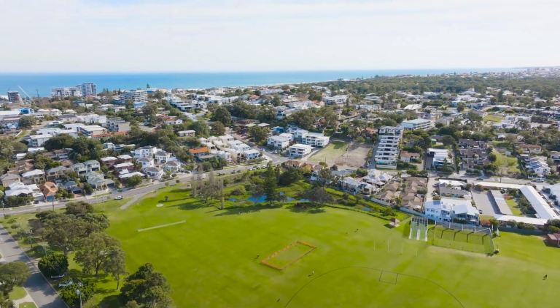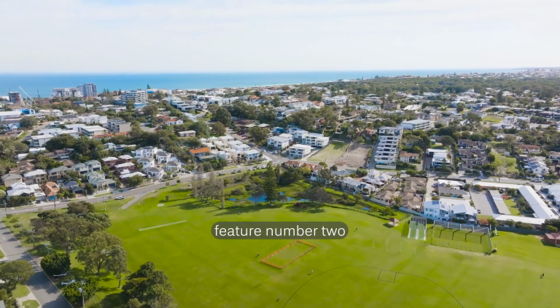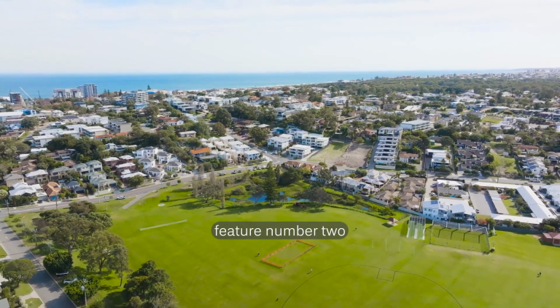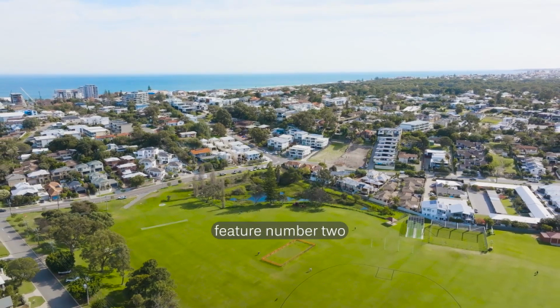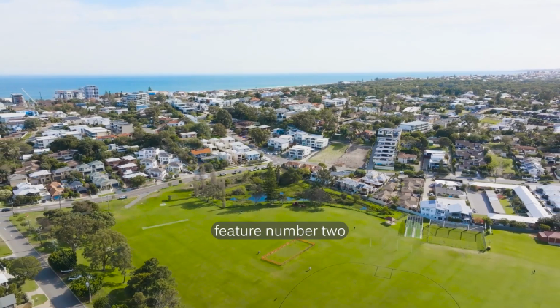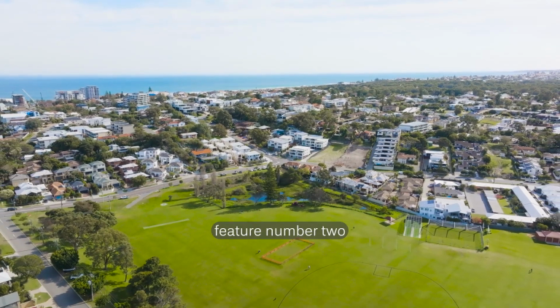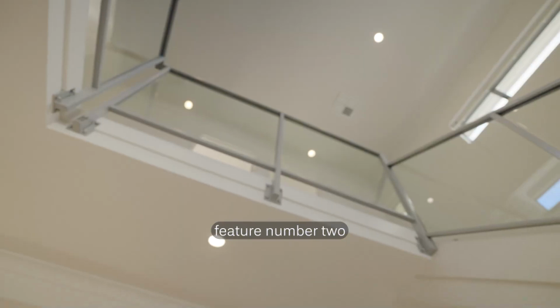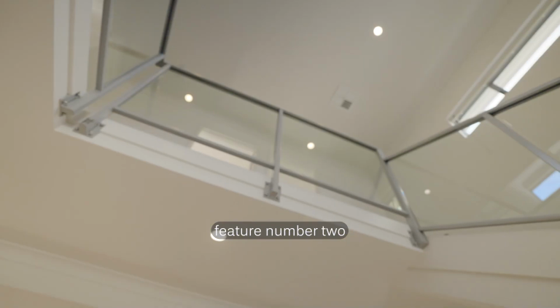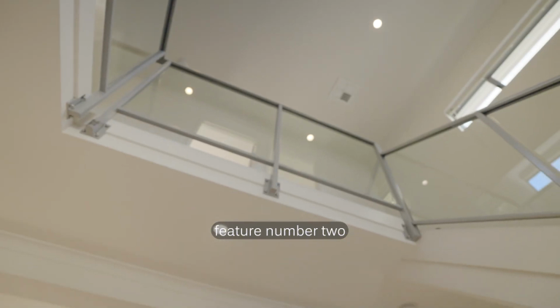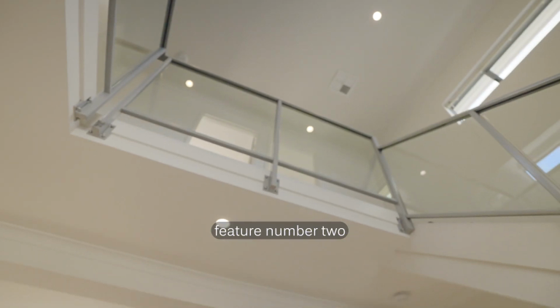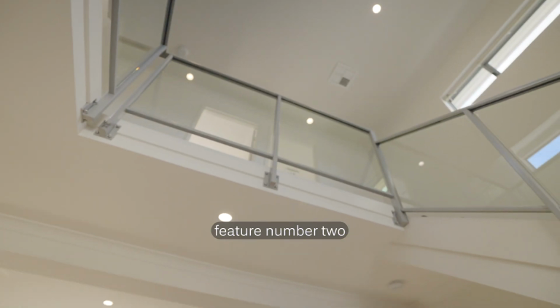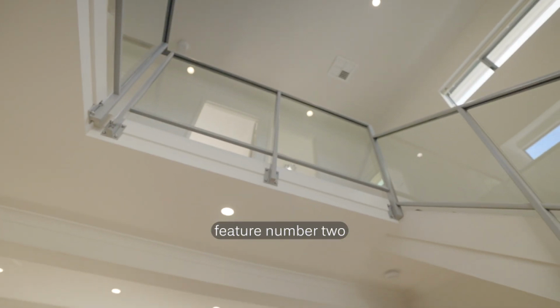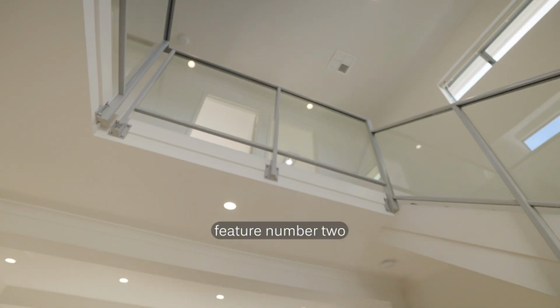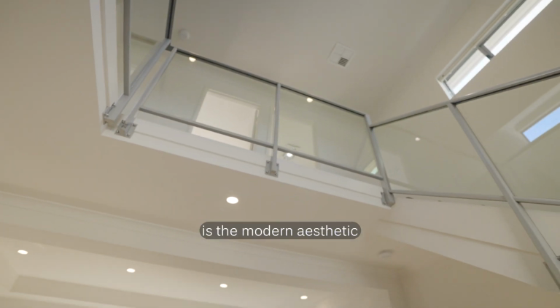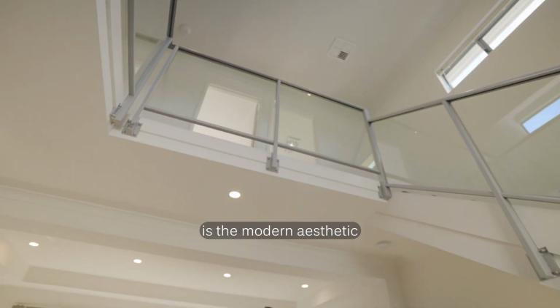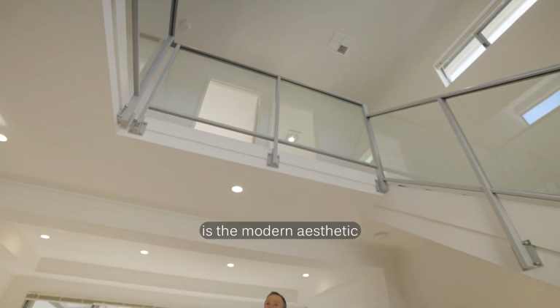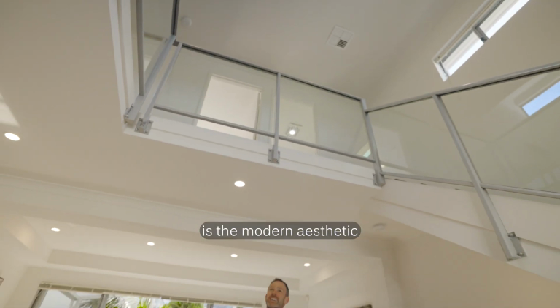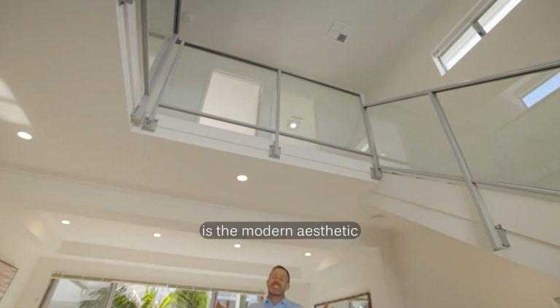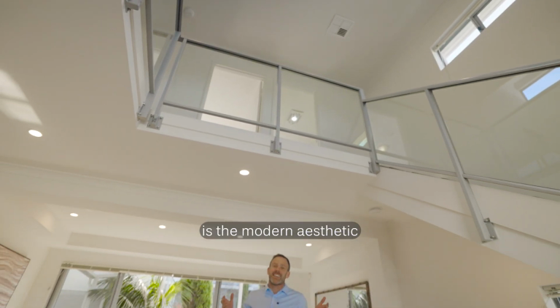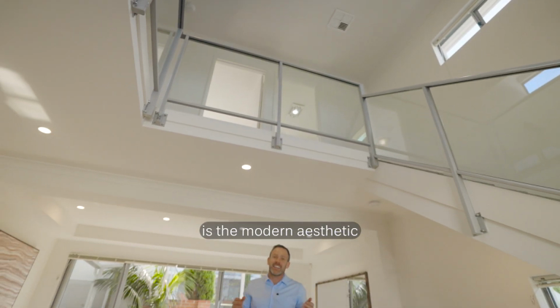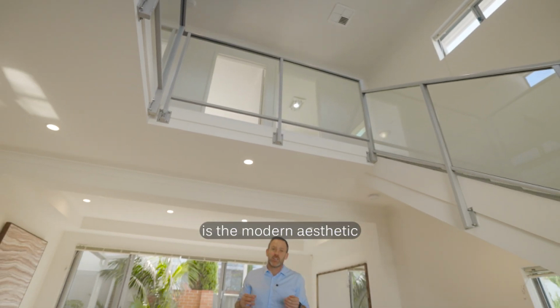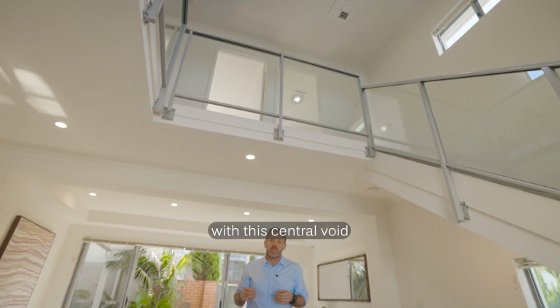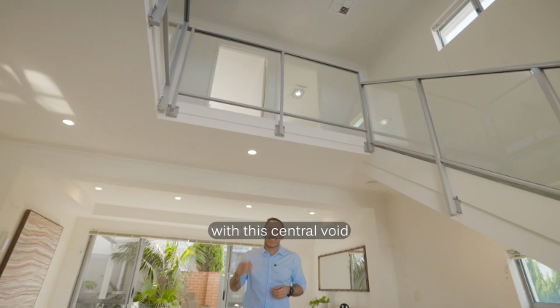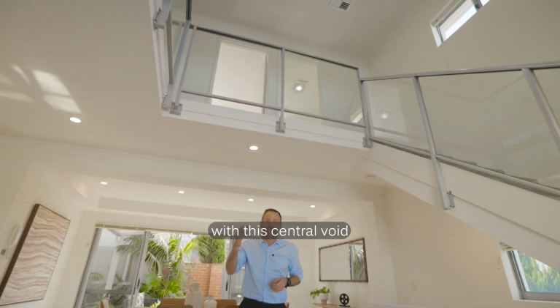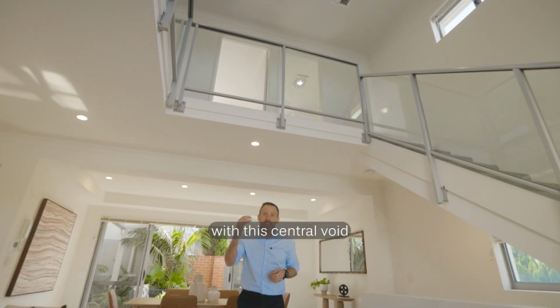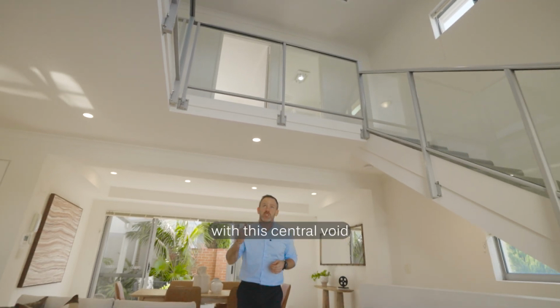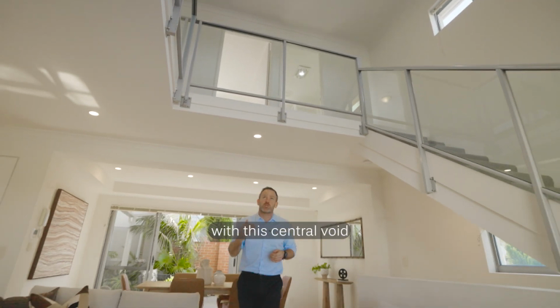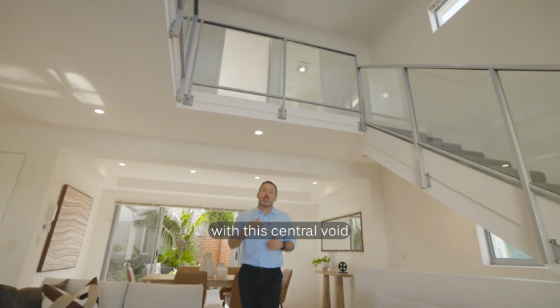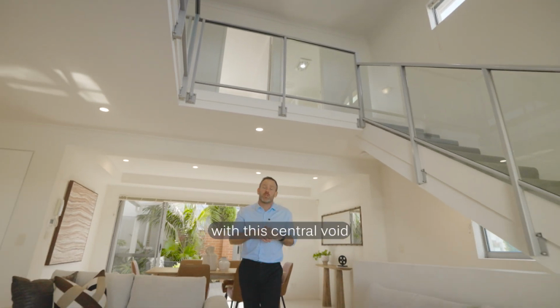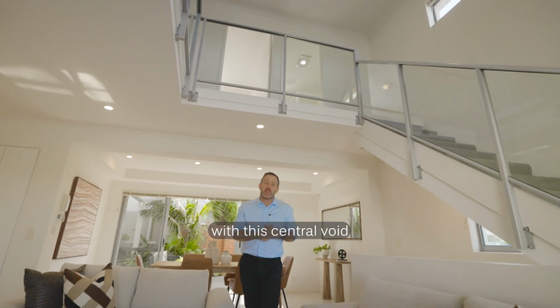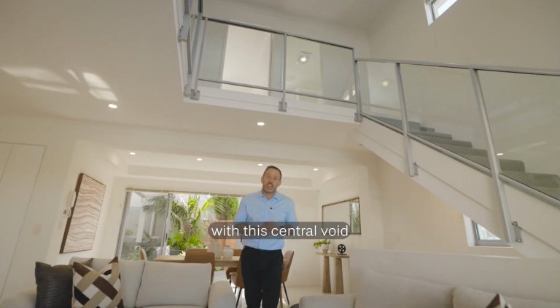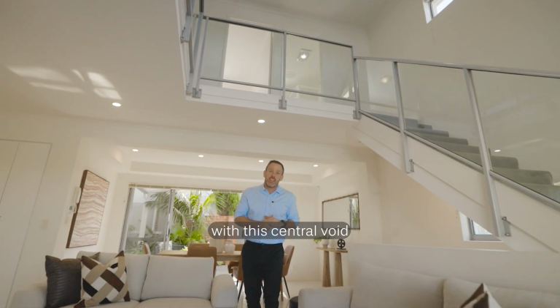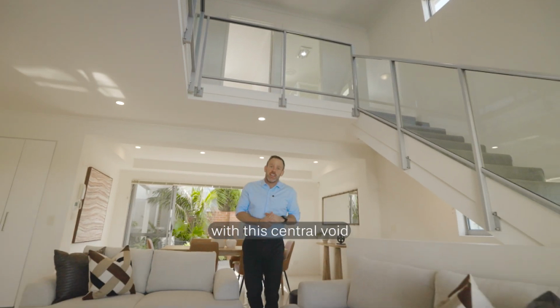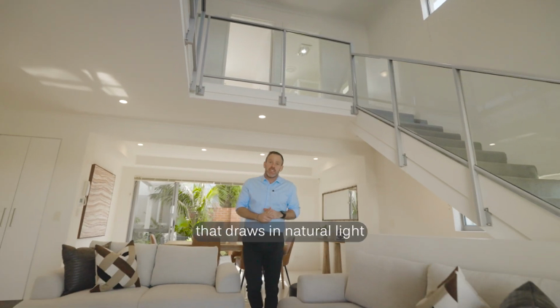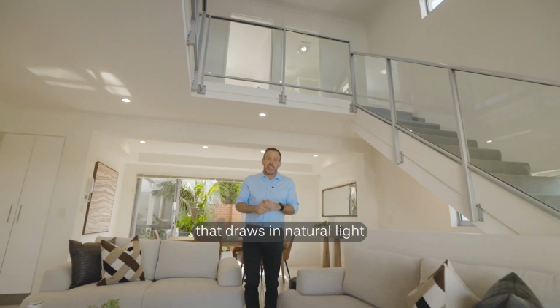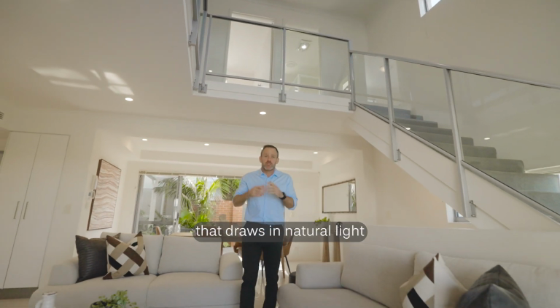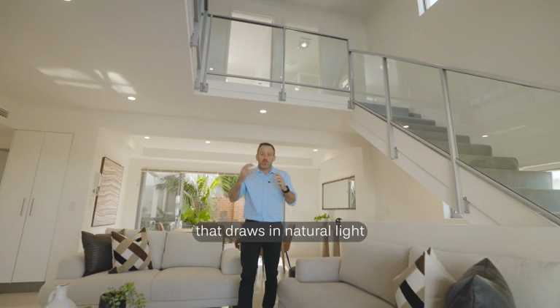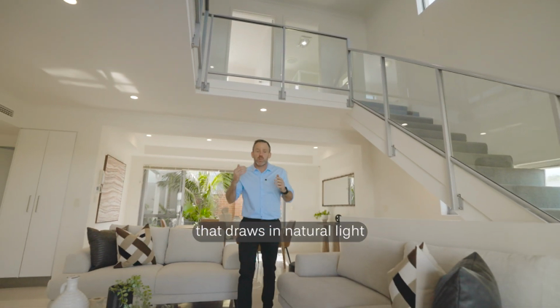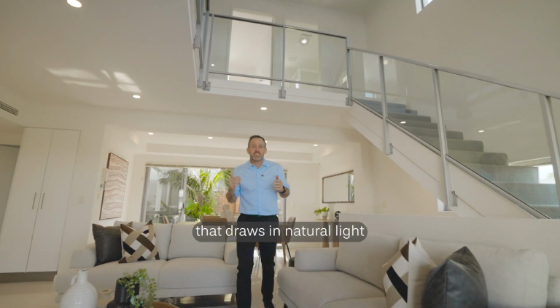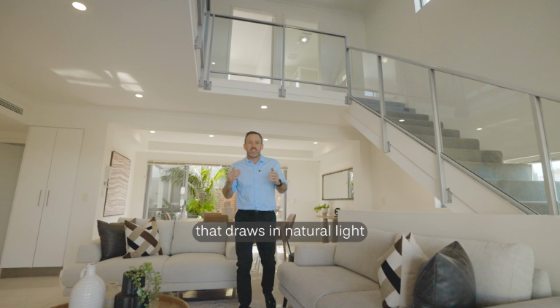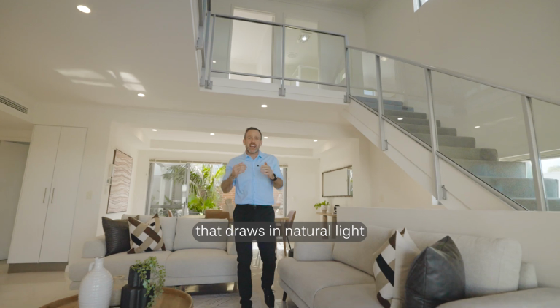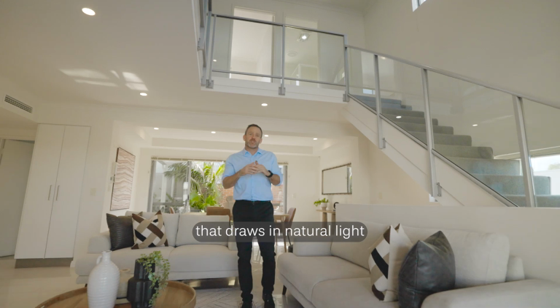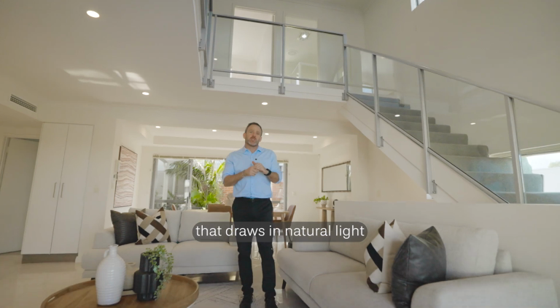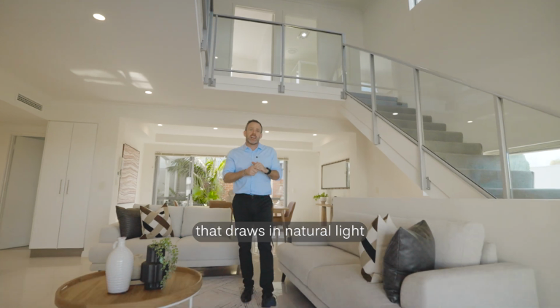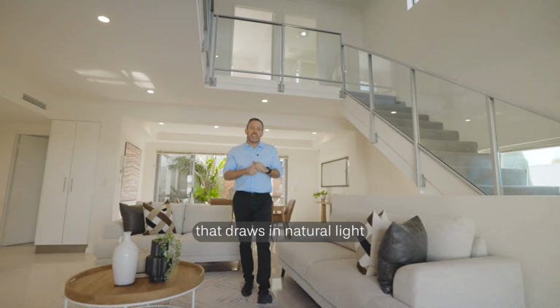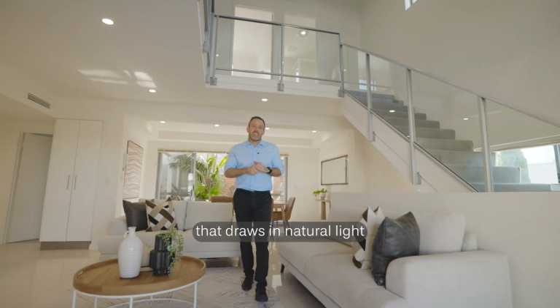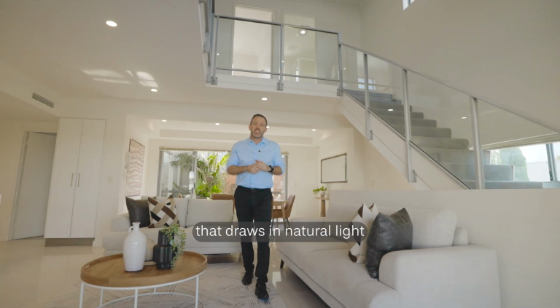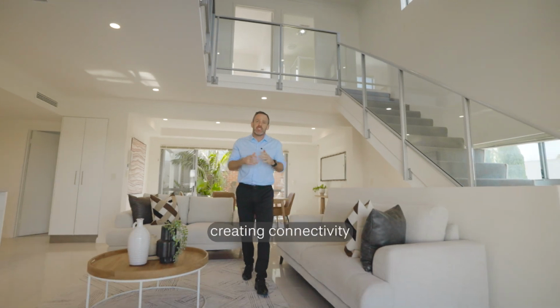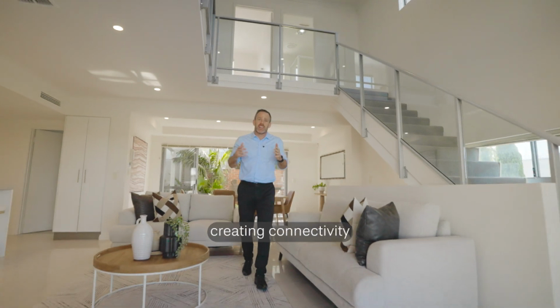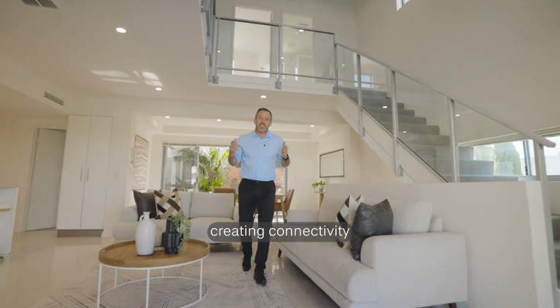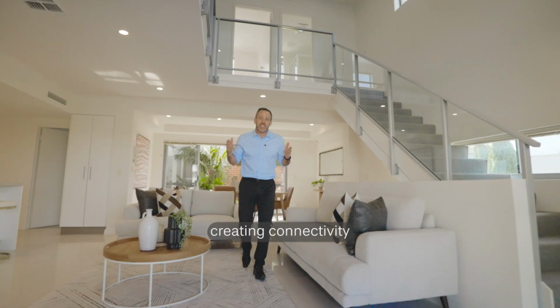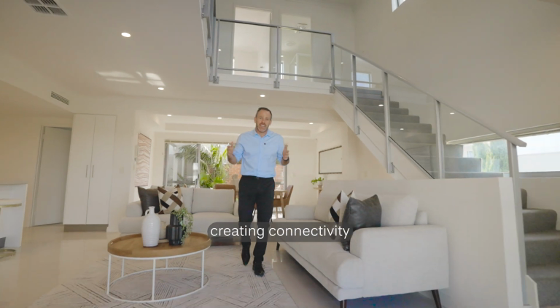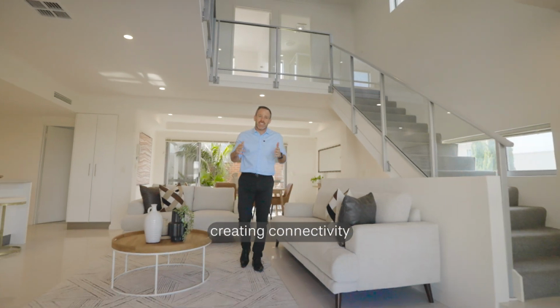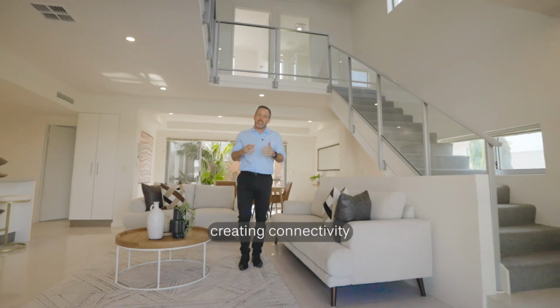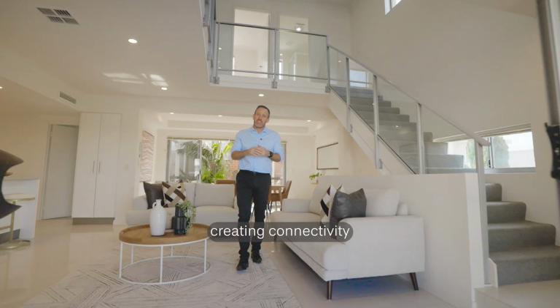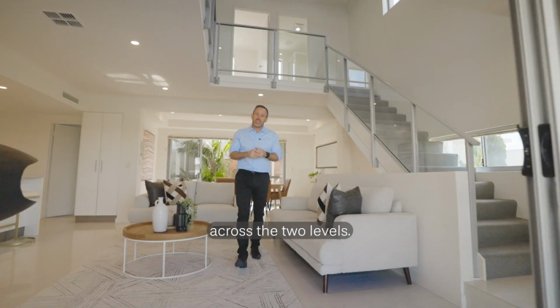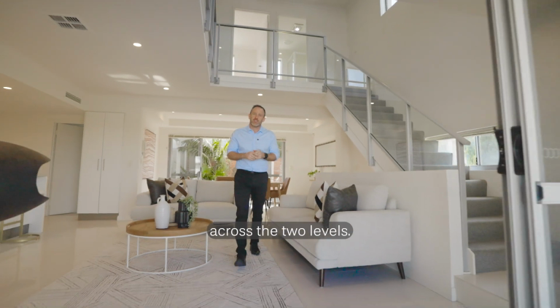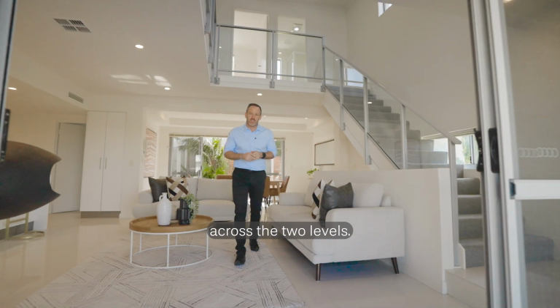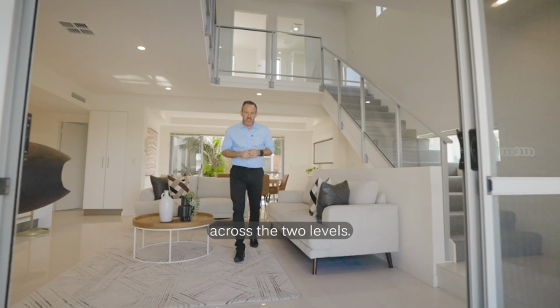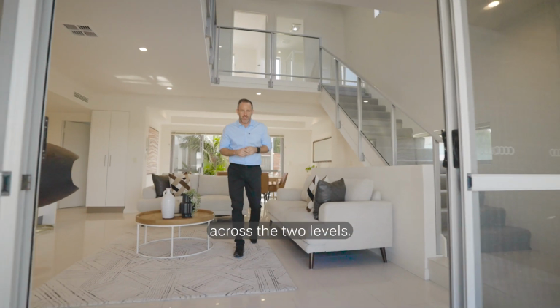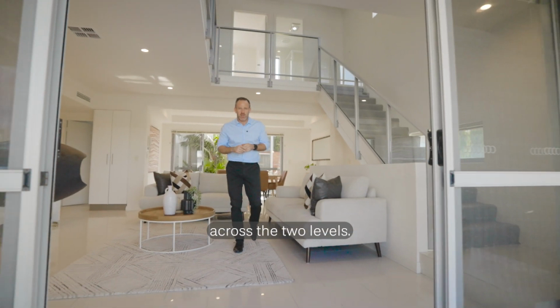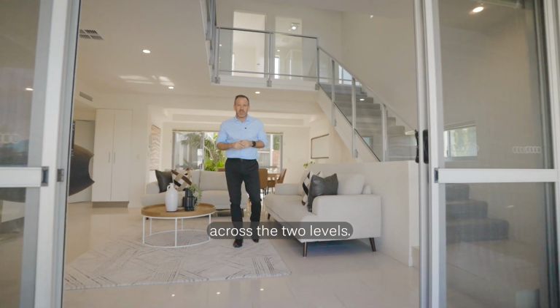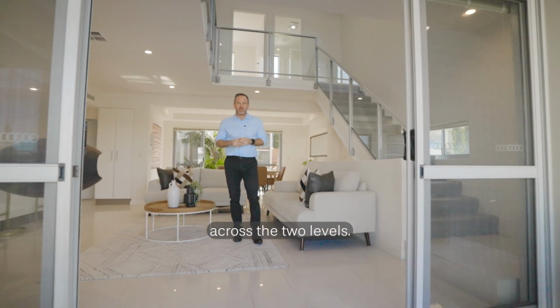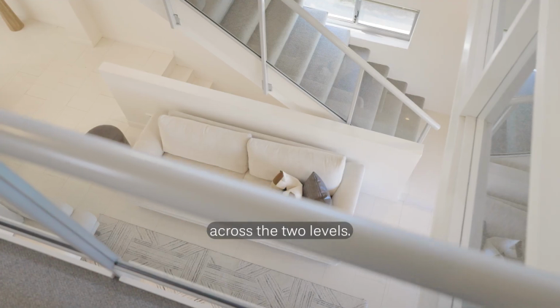Feature number two is the modern aesthetic with this central void that draws the natural light in, creating connectivity across the two levels.